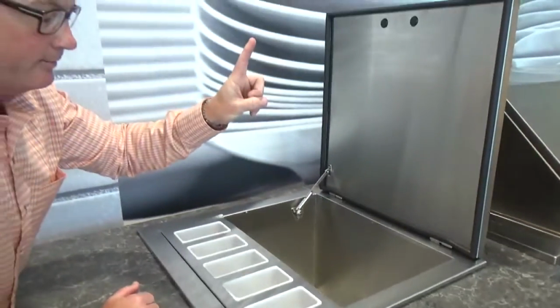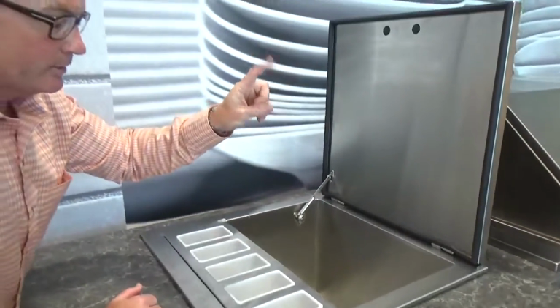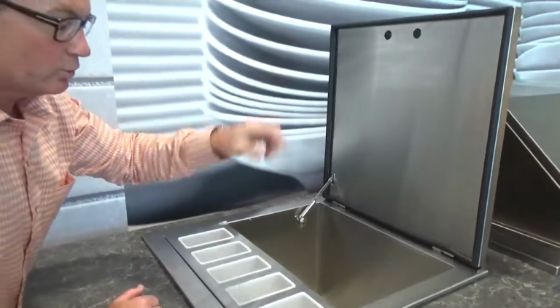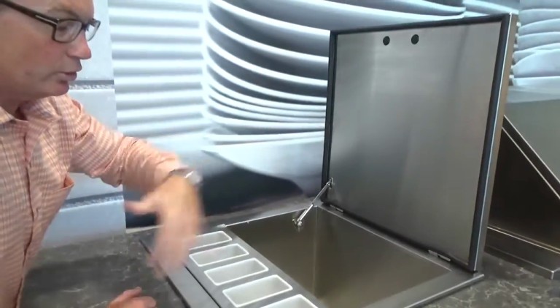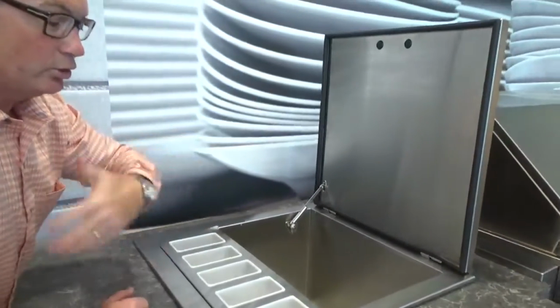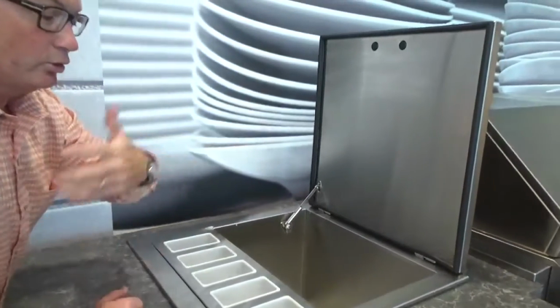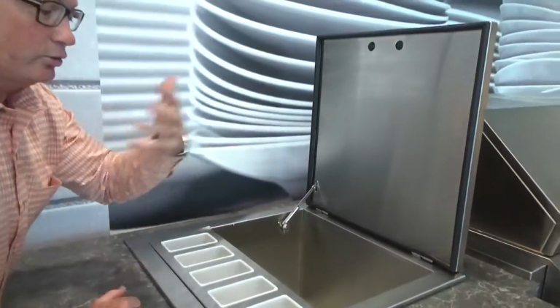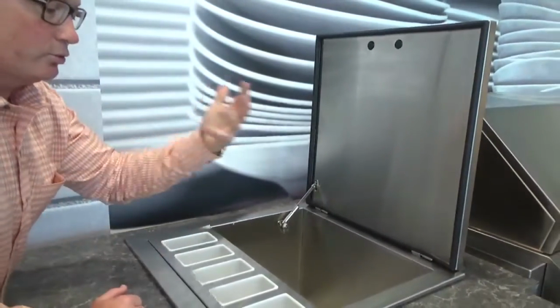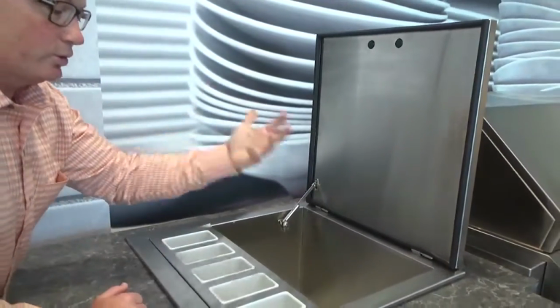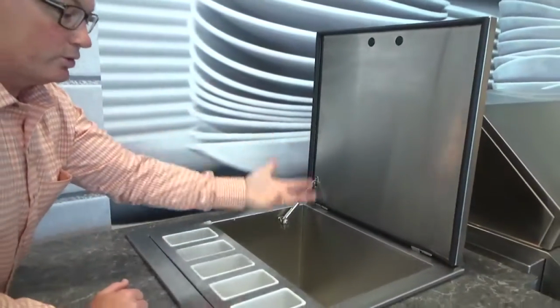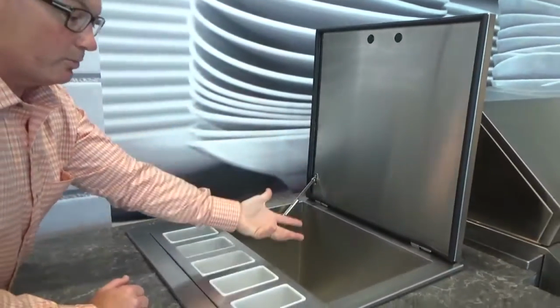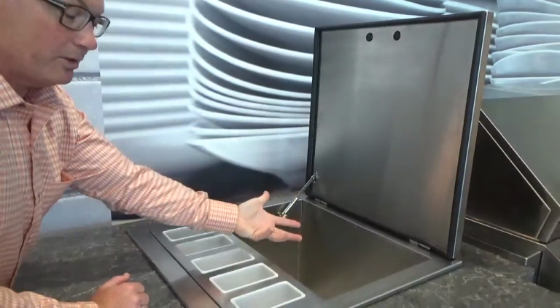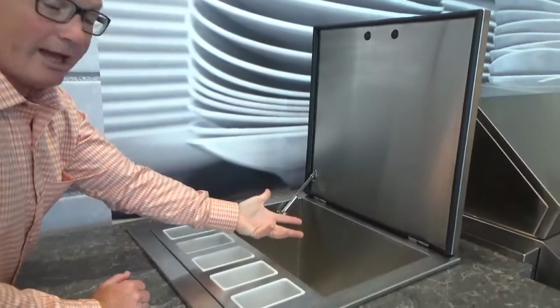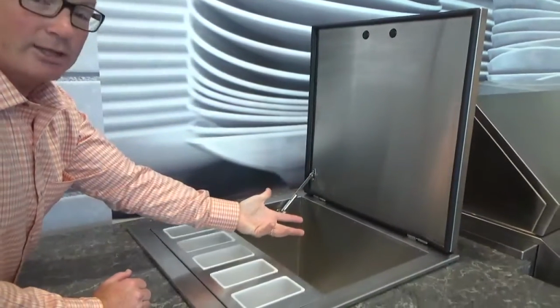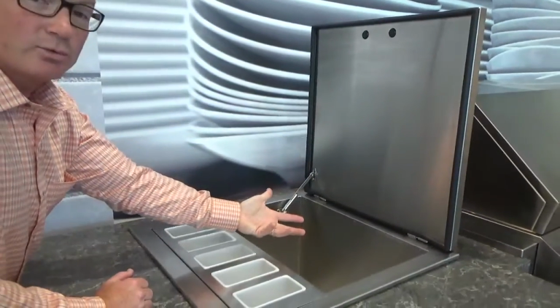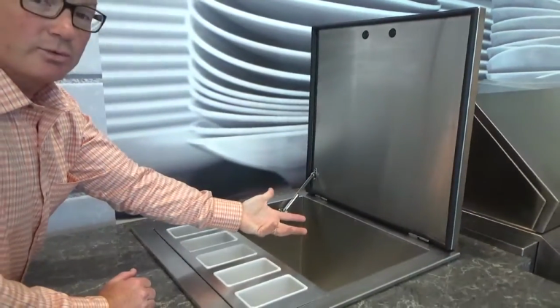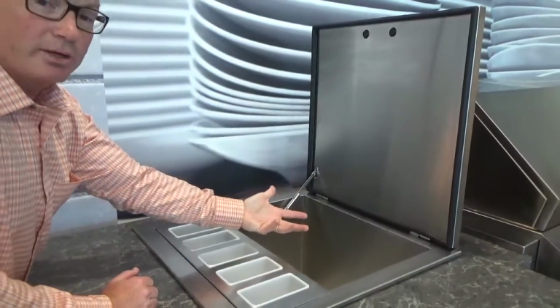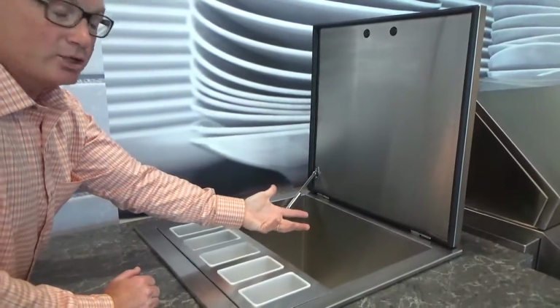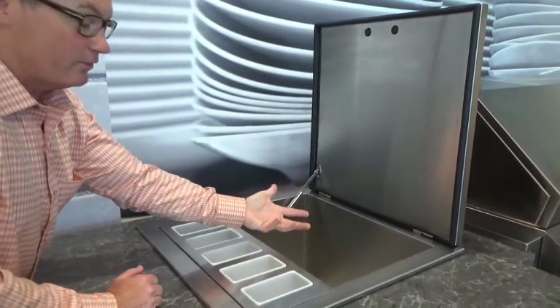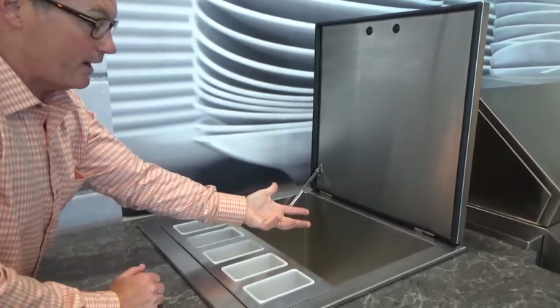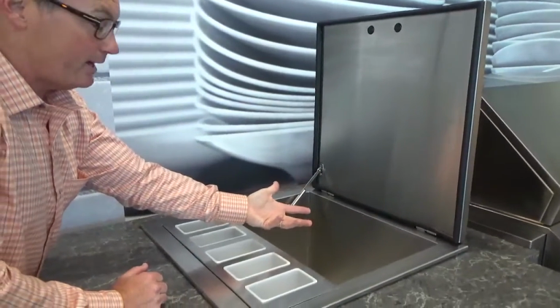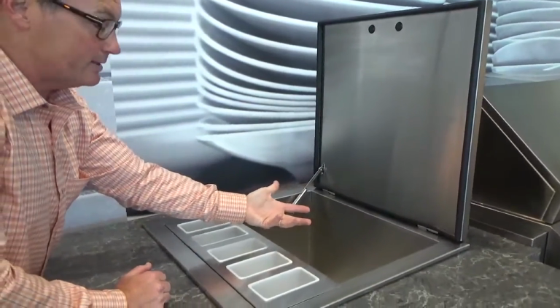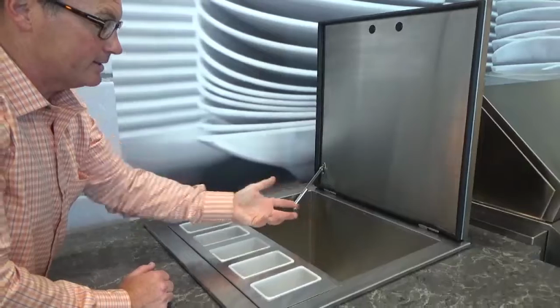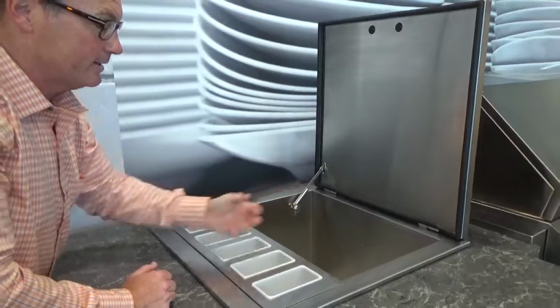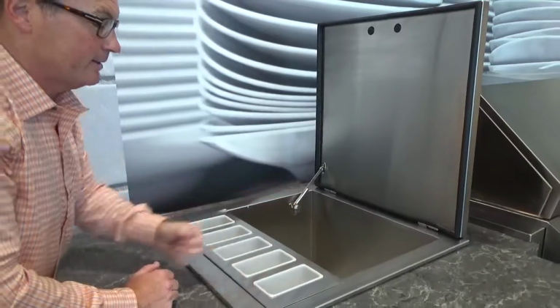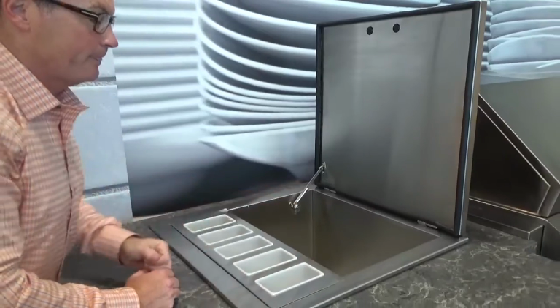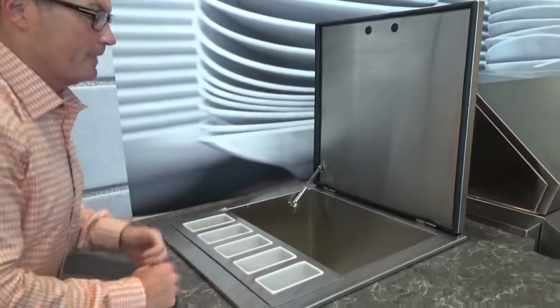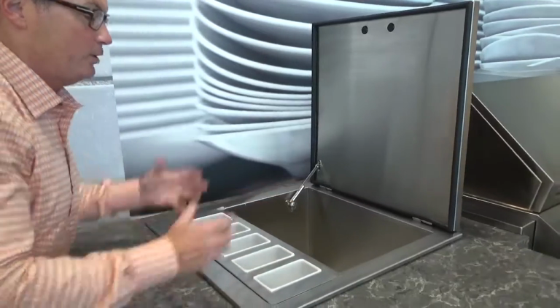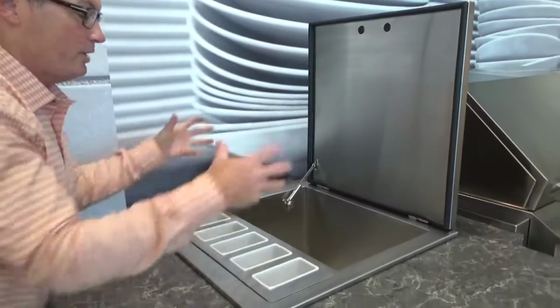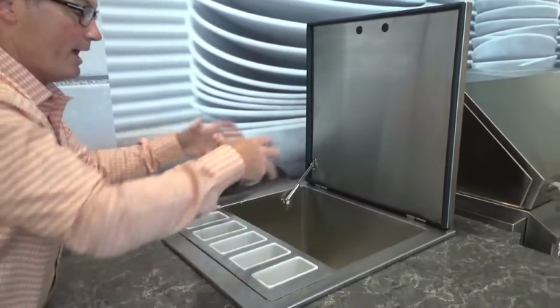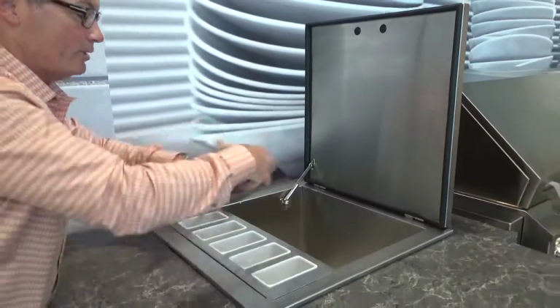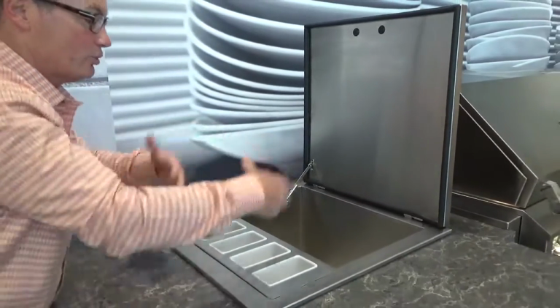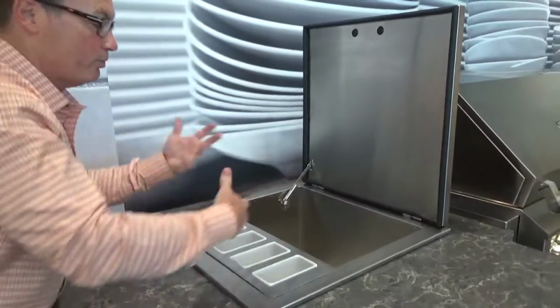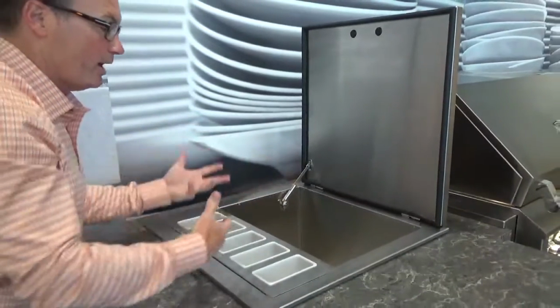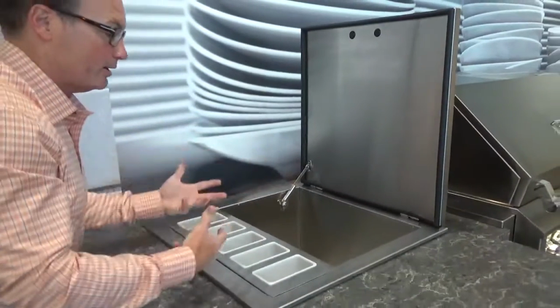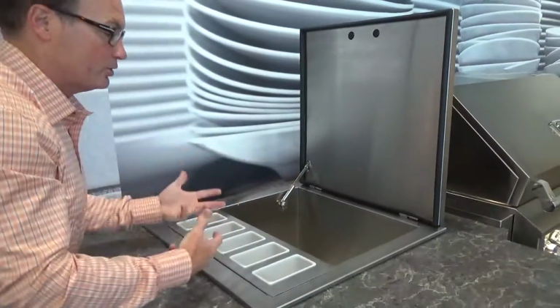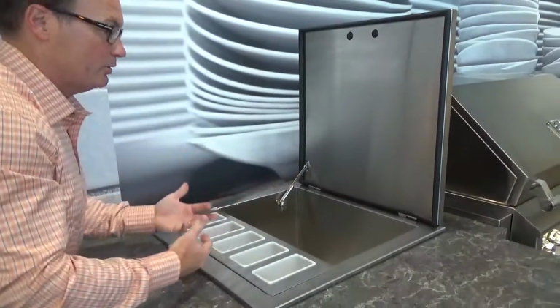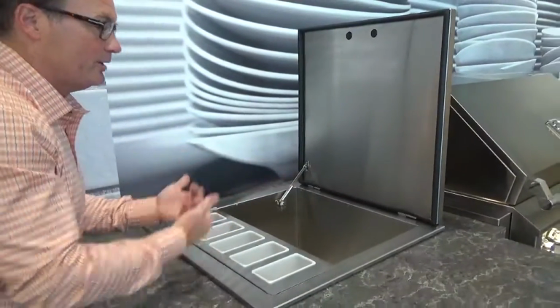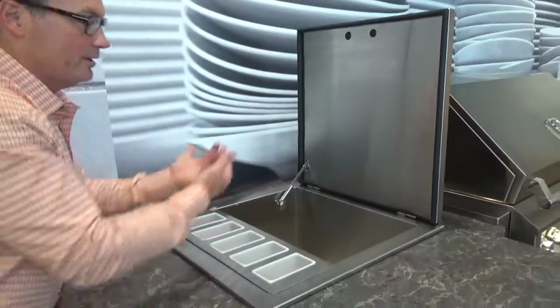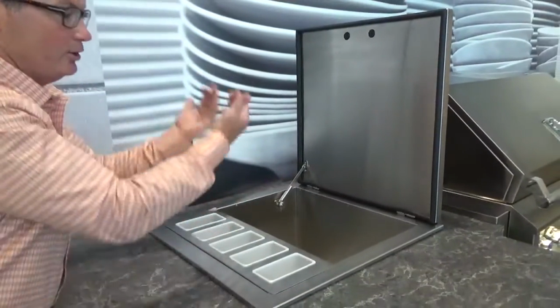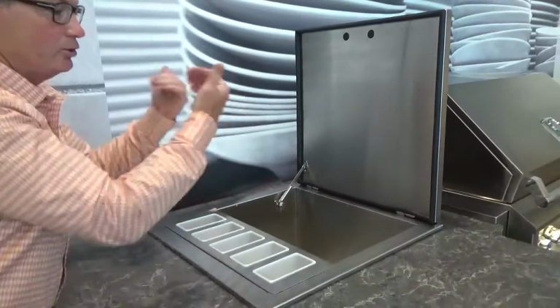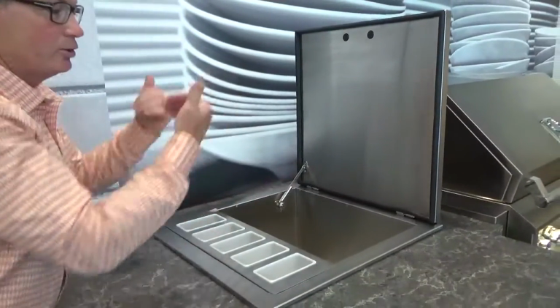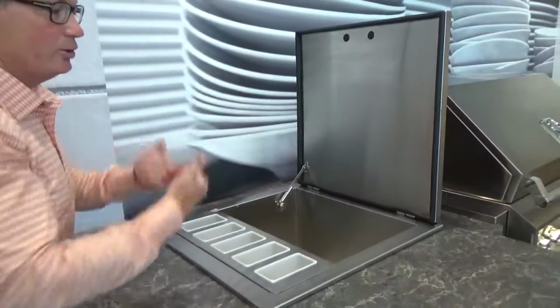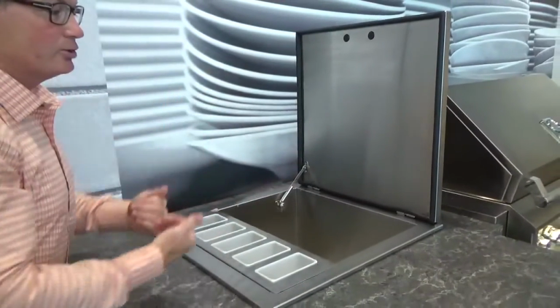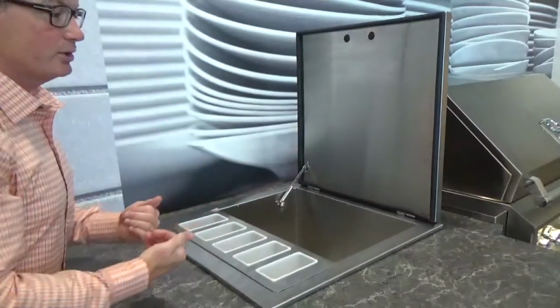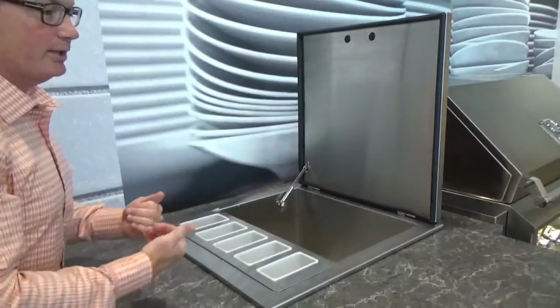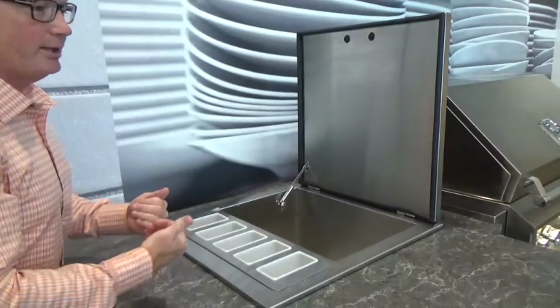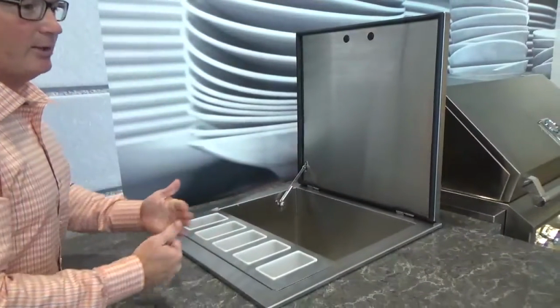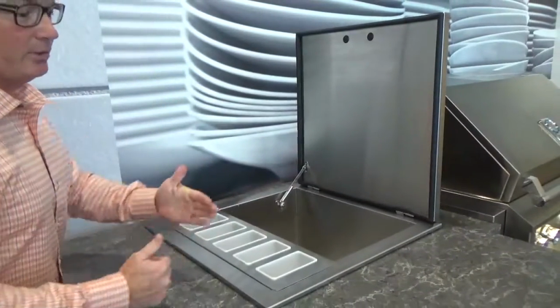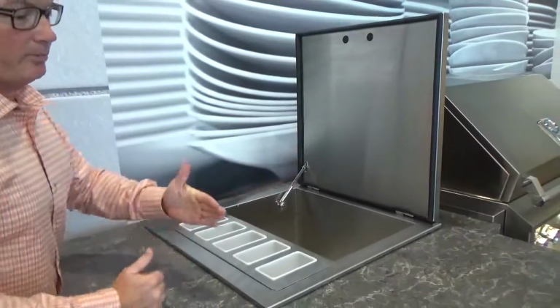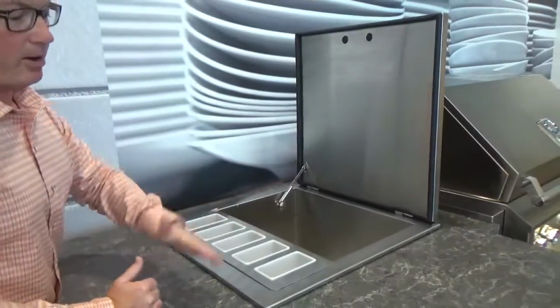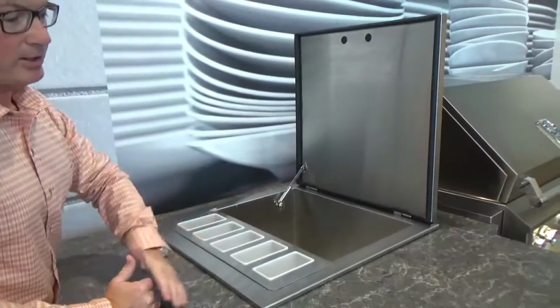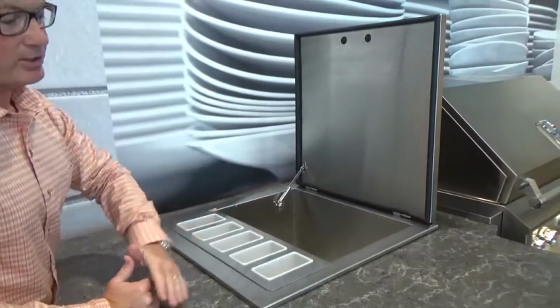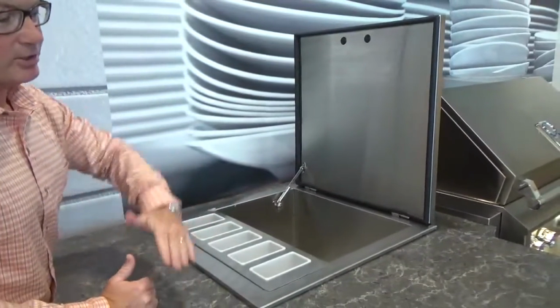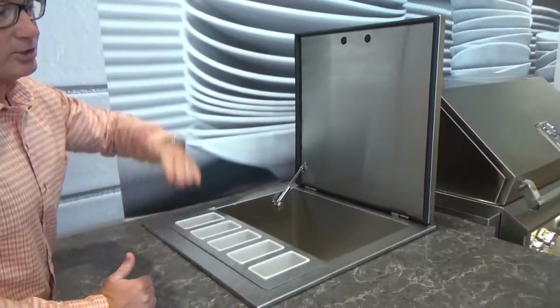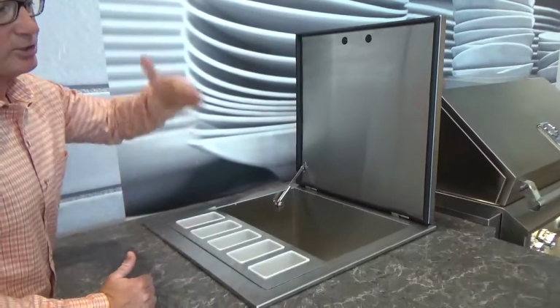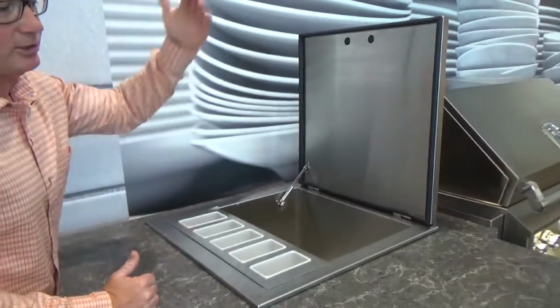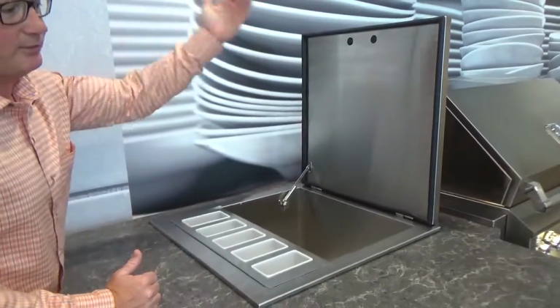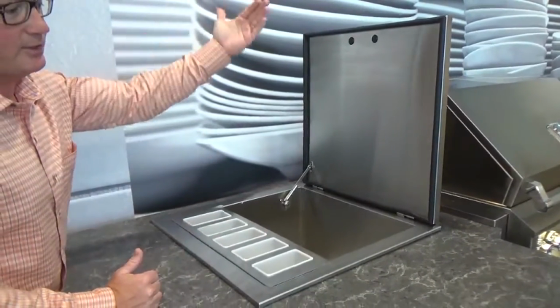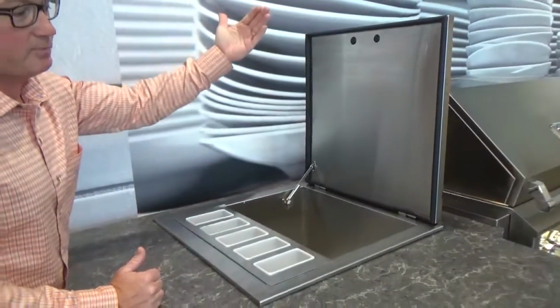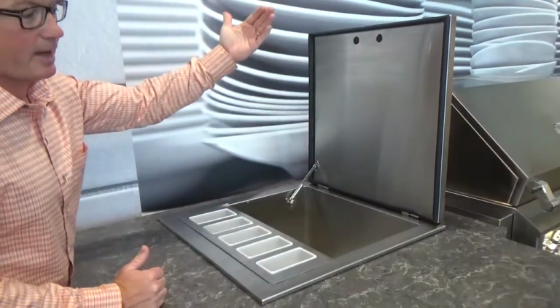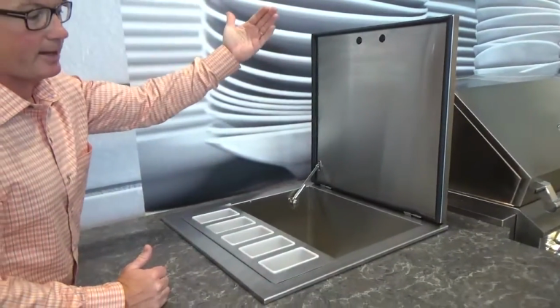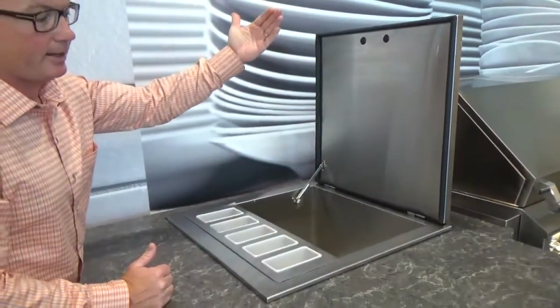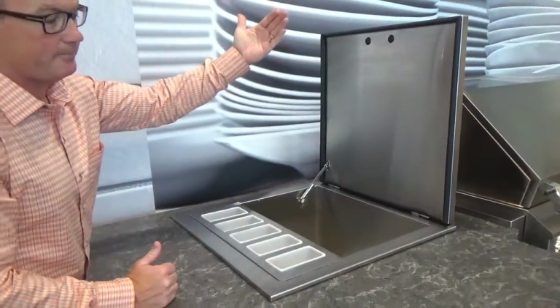So what you do is you would supply this with a bunch of ice, you add your product to it, you close the lid, and then when the party starts, you lift this back up.